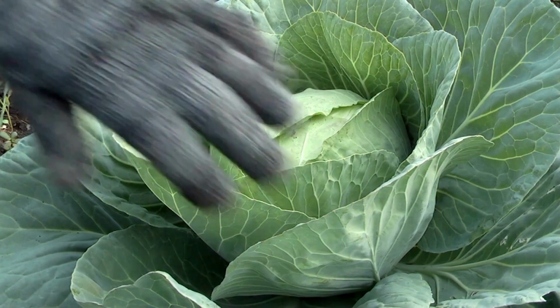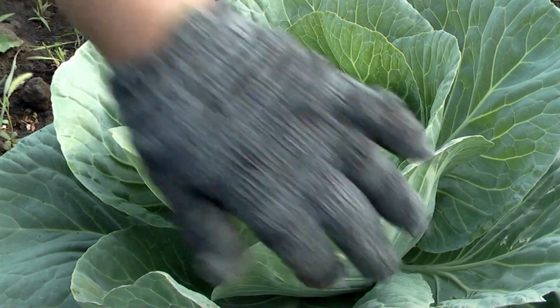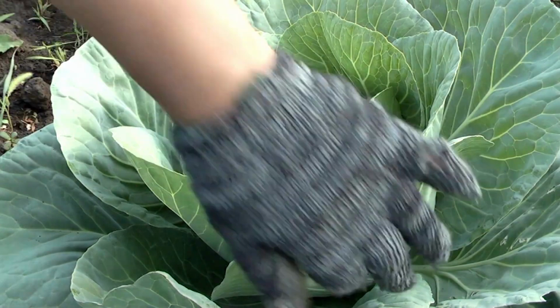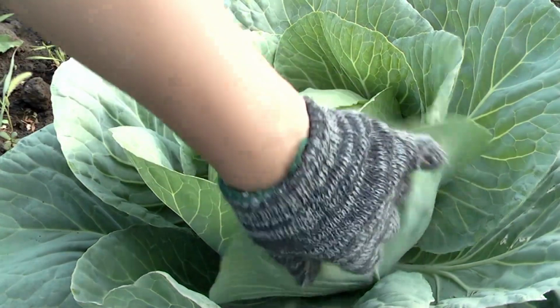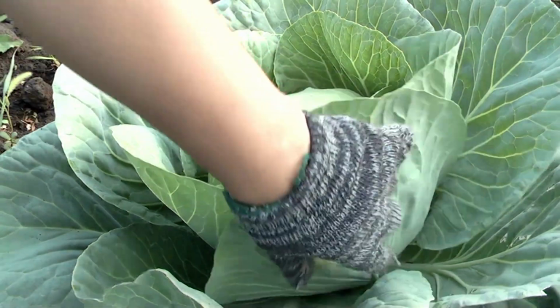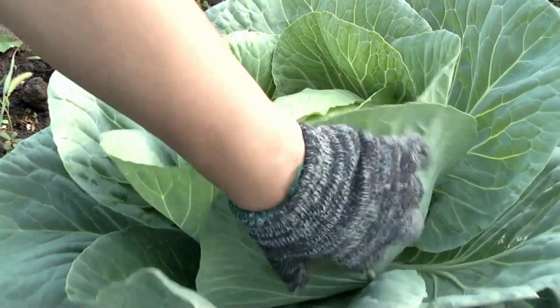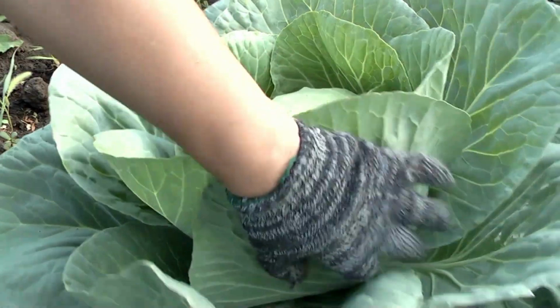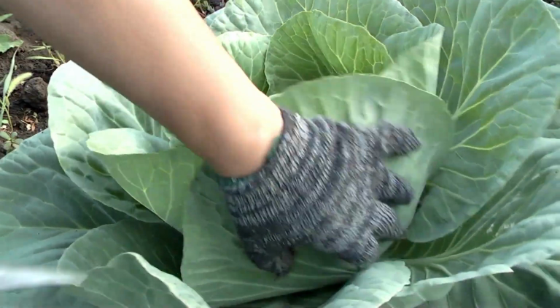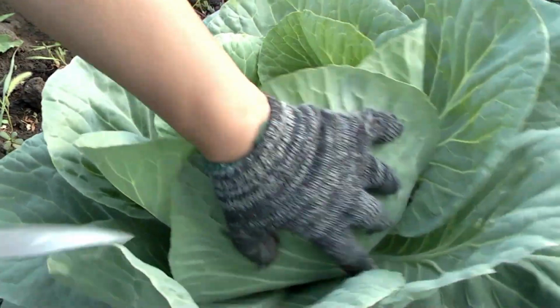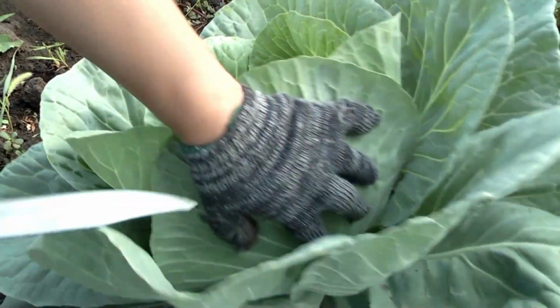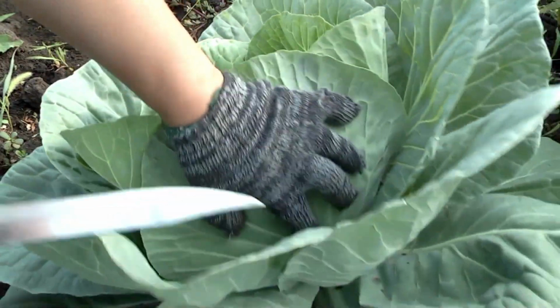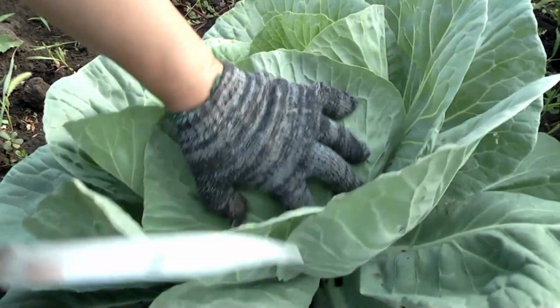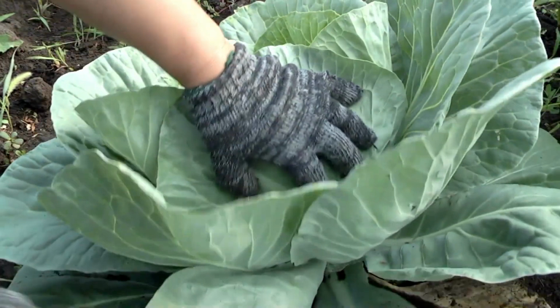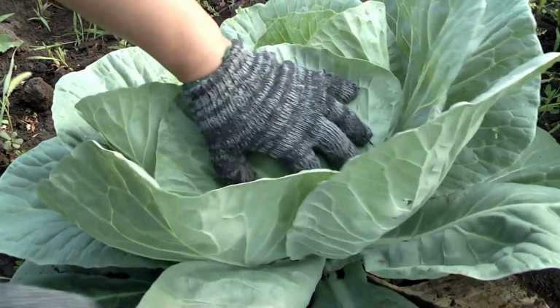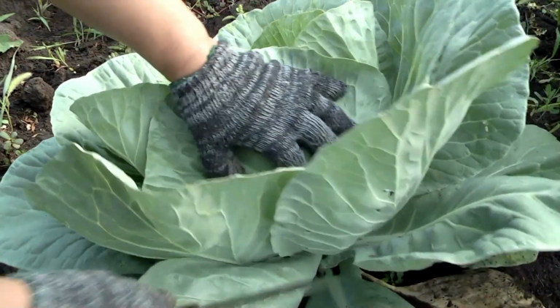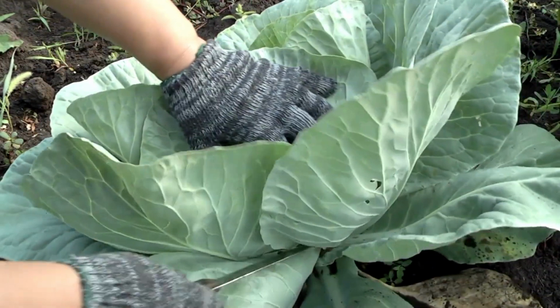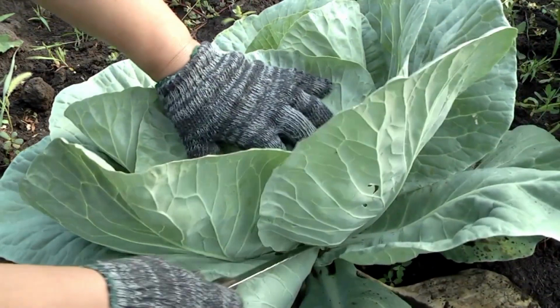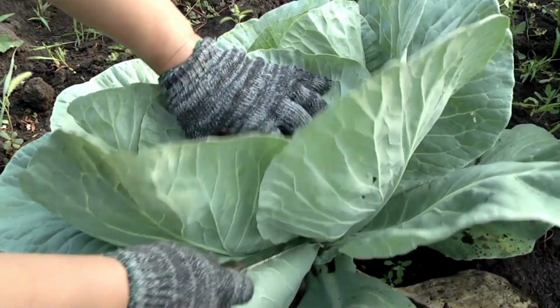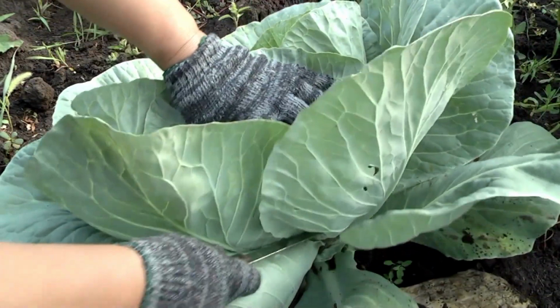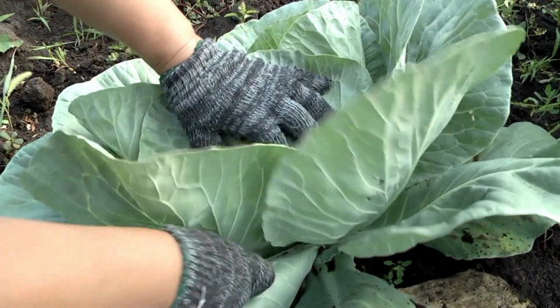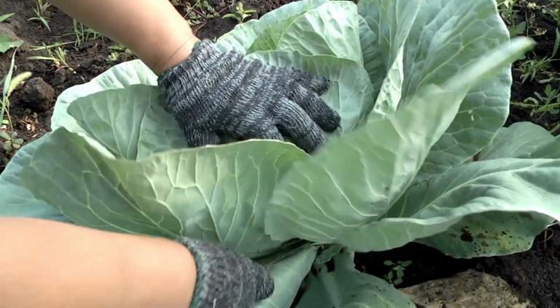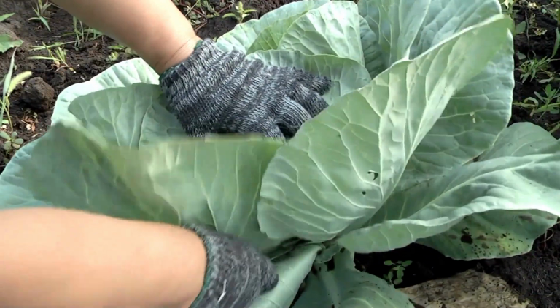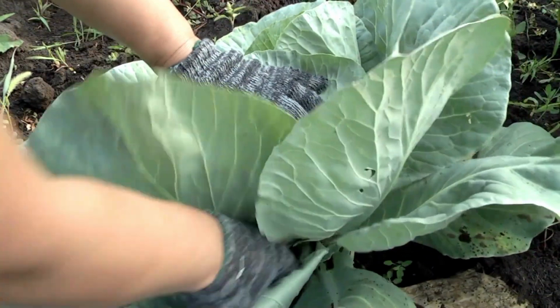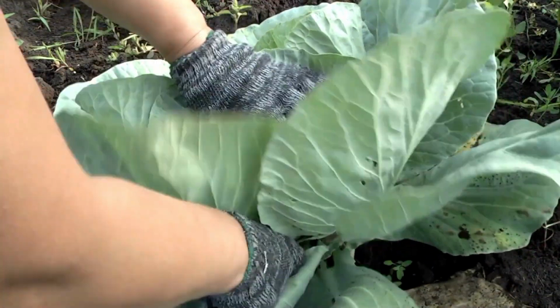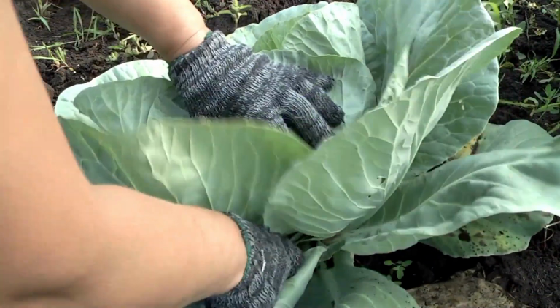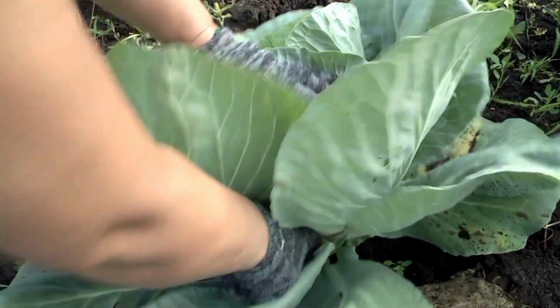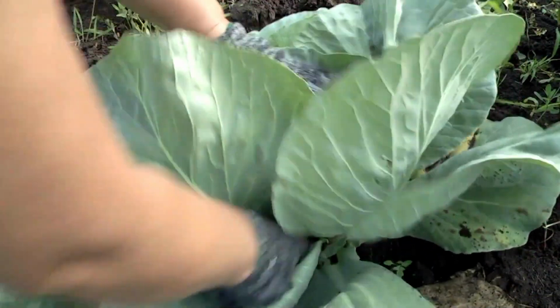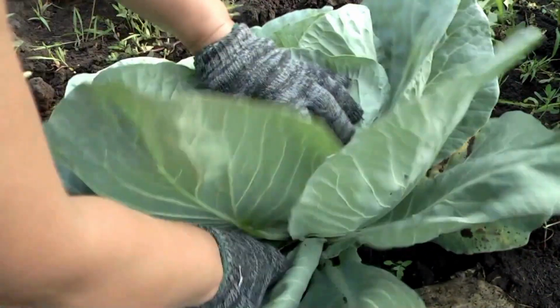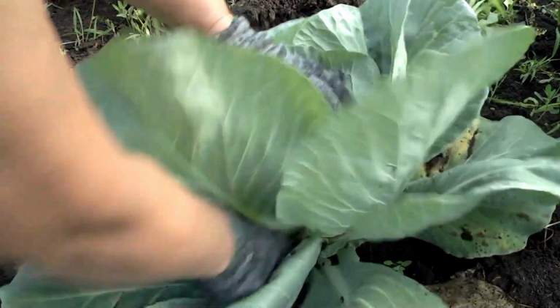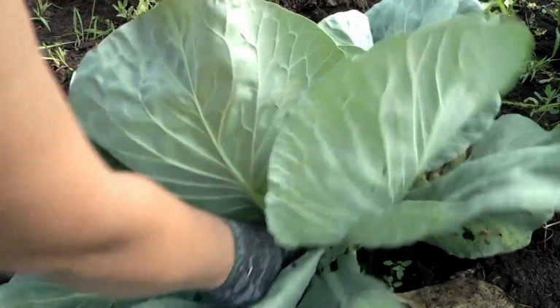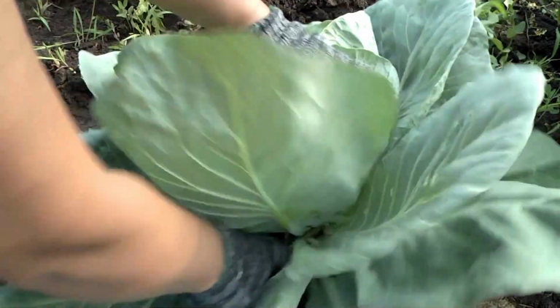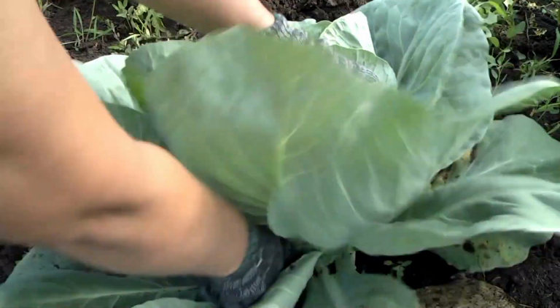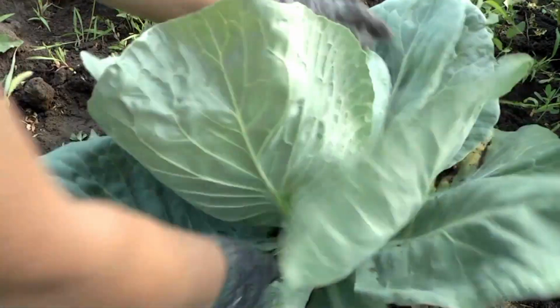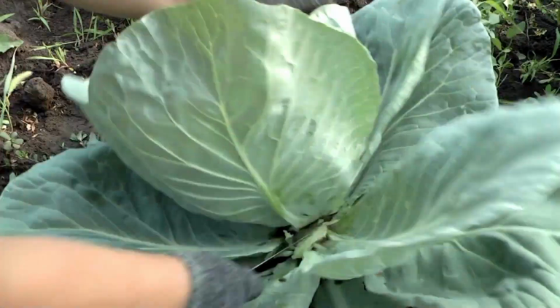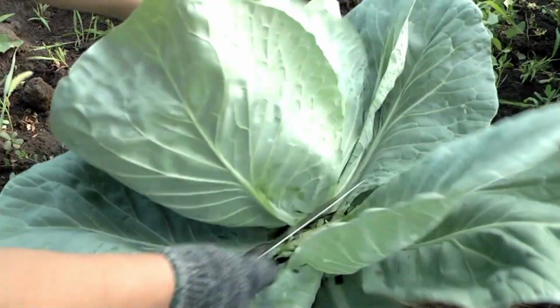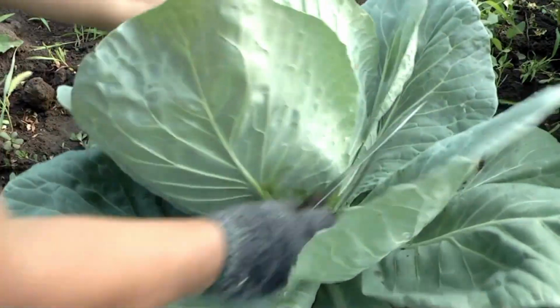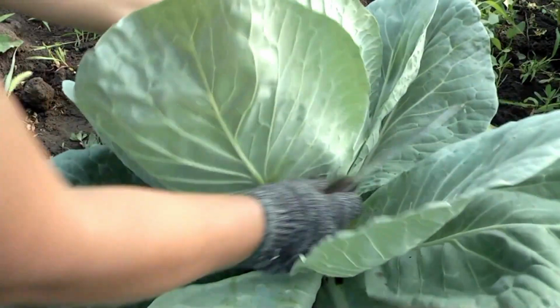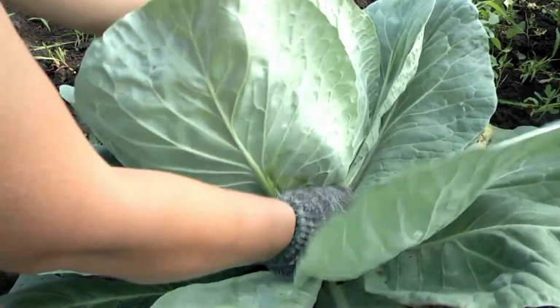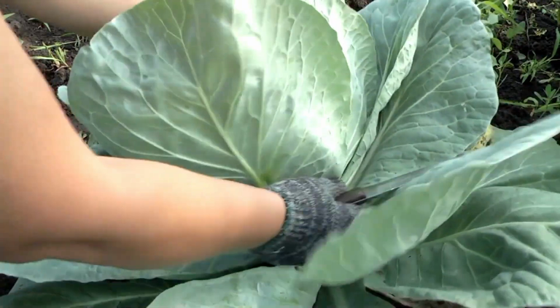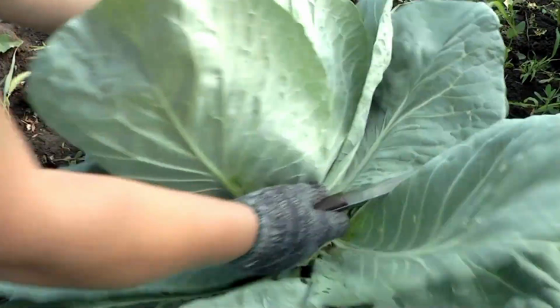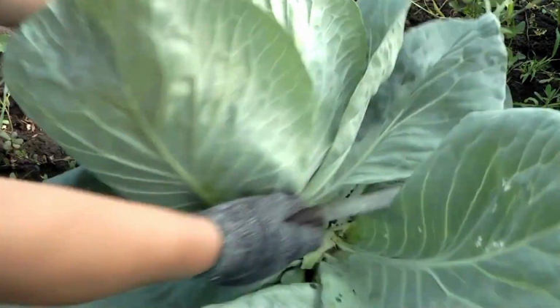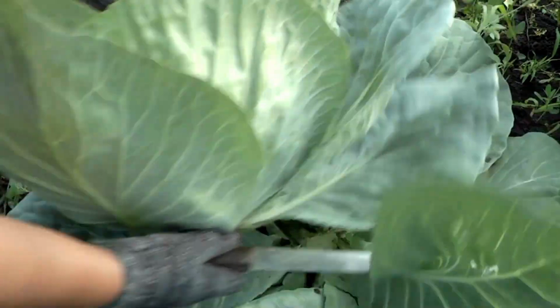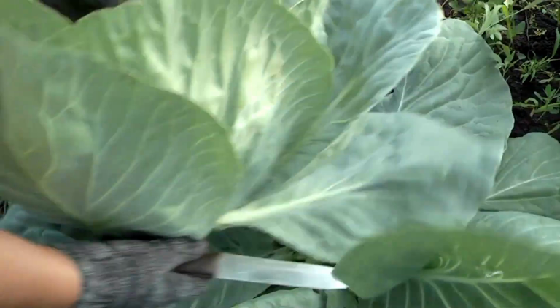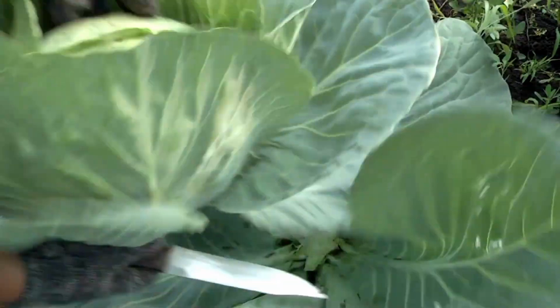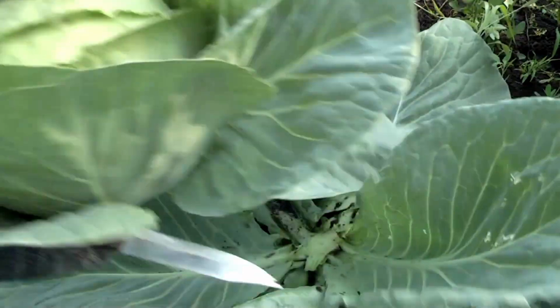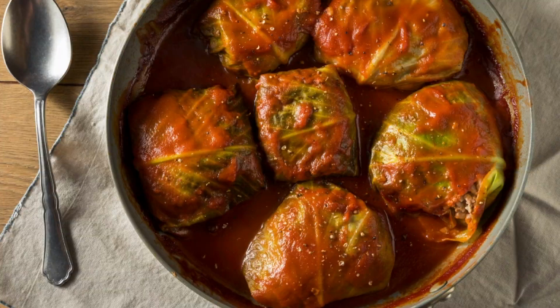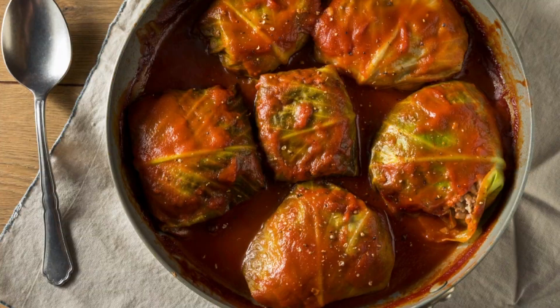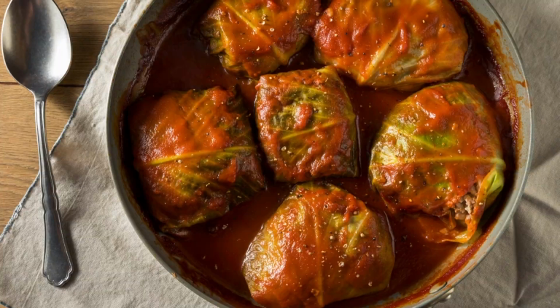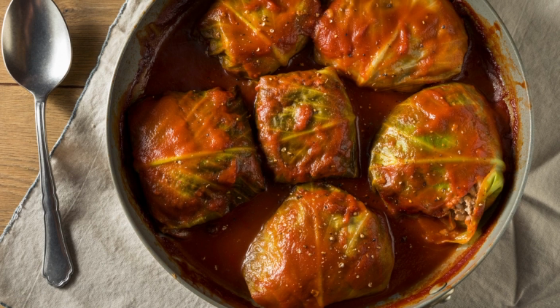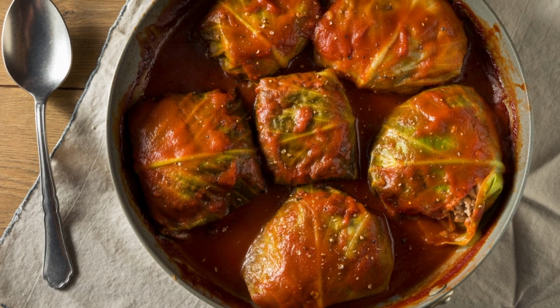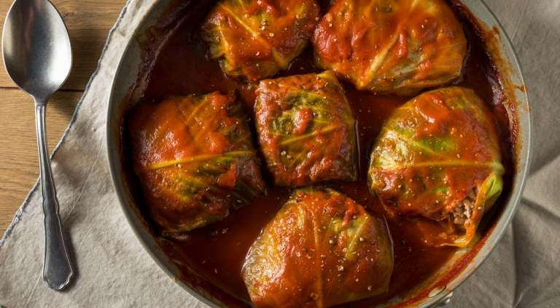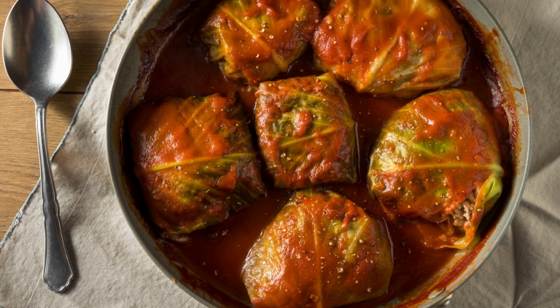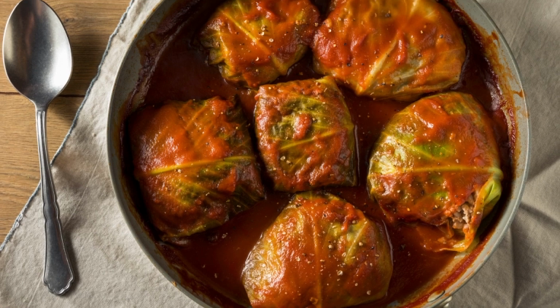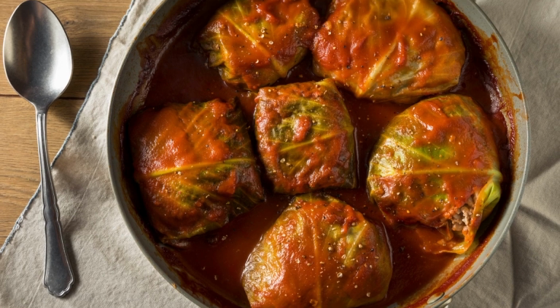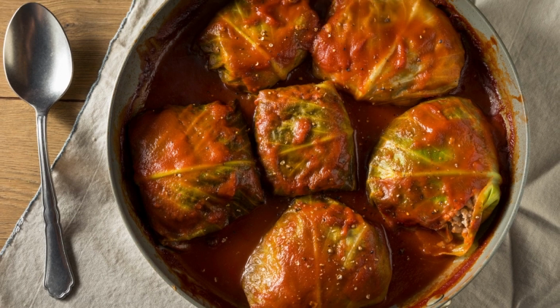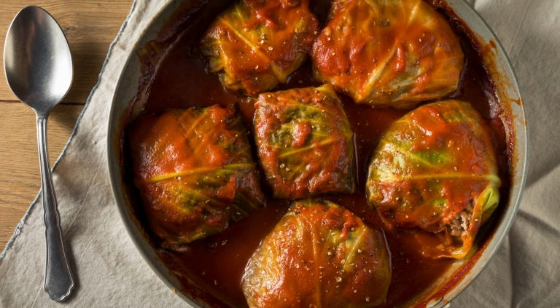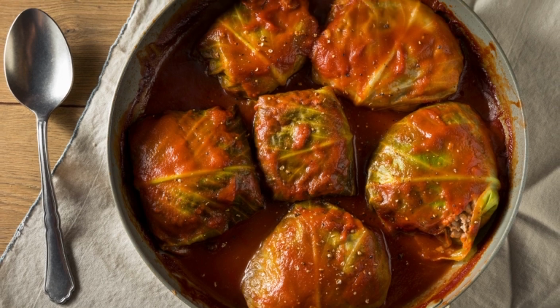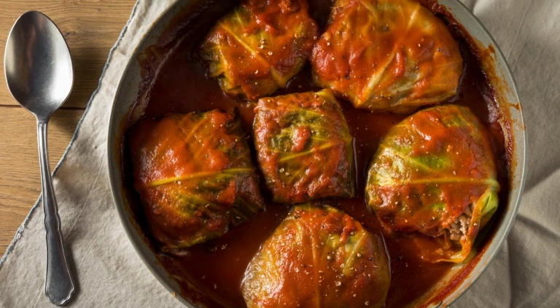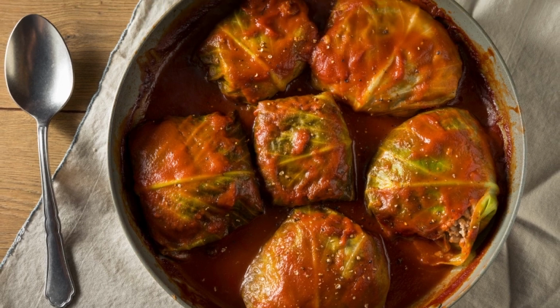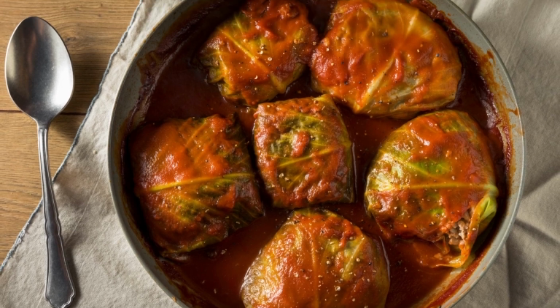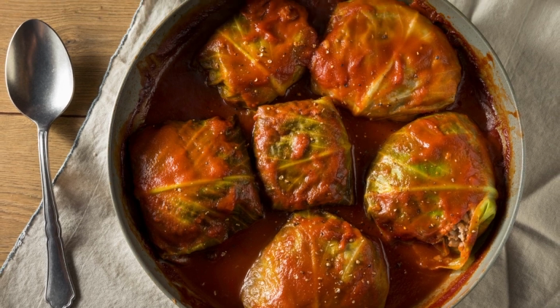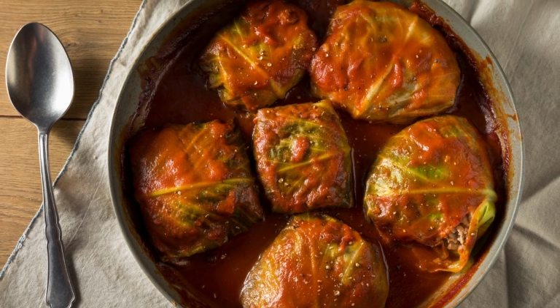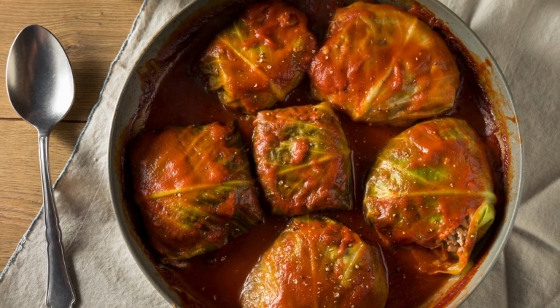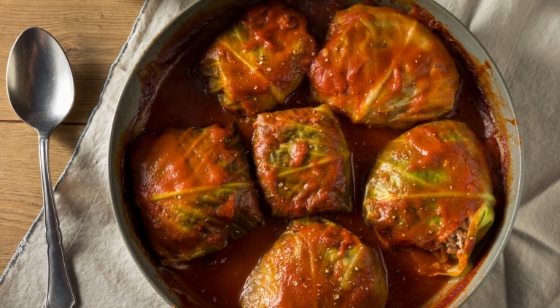Stuffed cabbage rolls that are easy to make. Follow me. My name is Jersey. Let's get started.